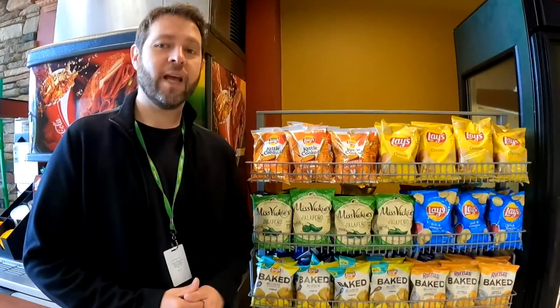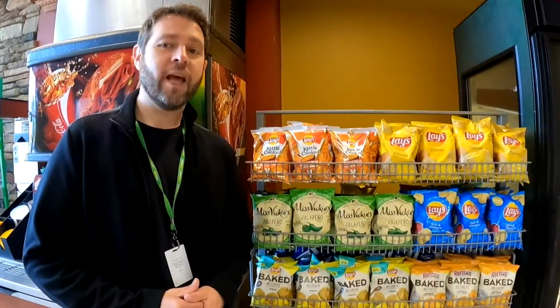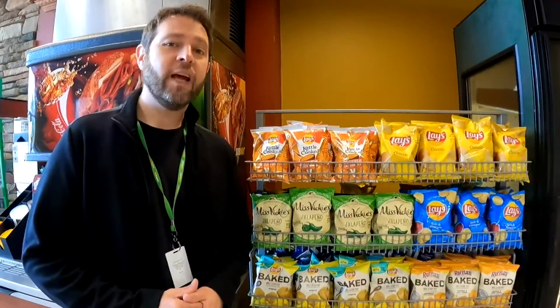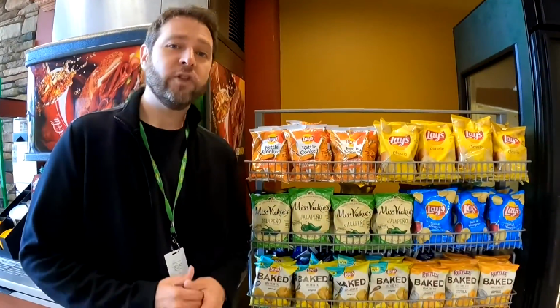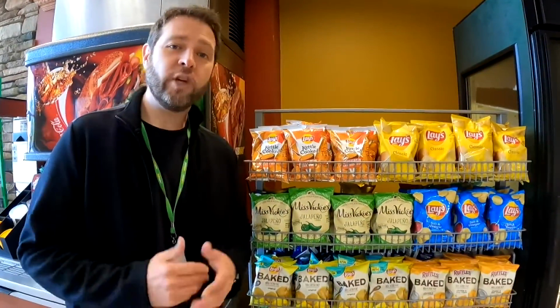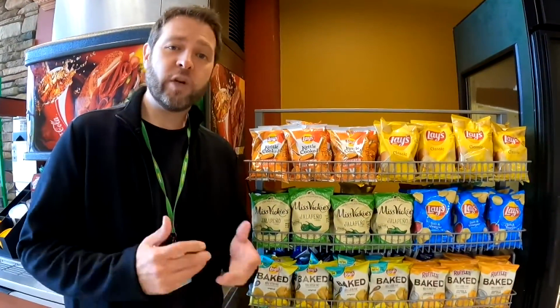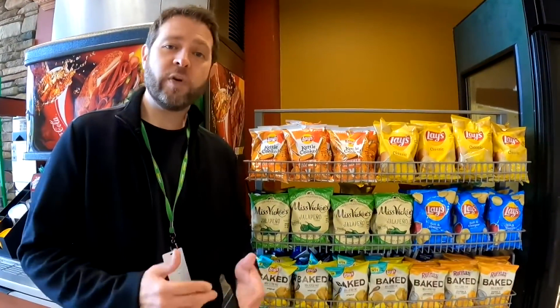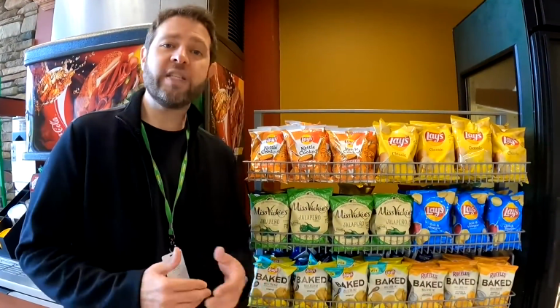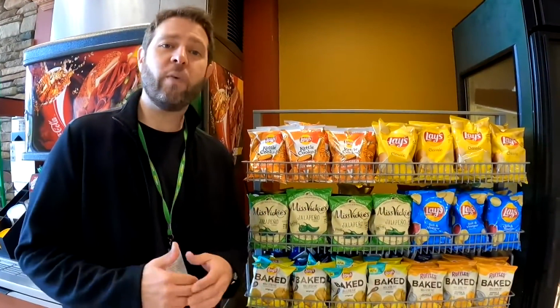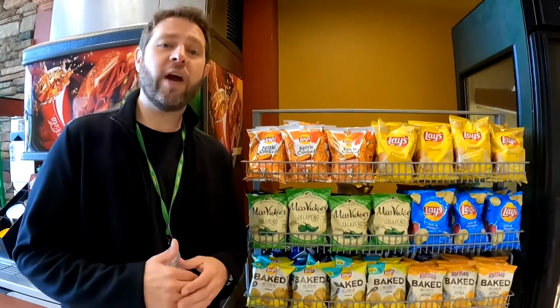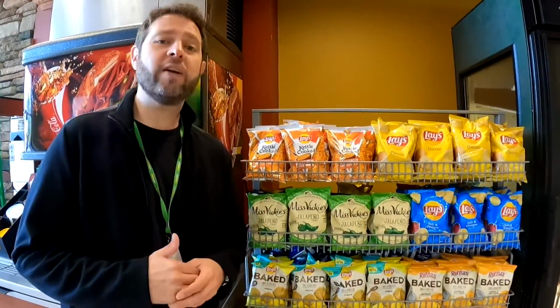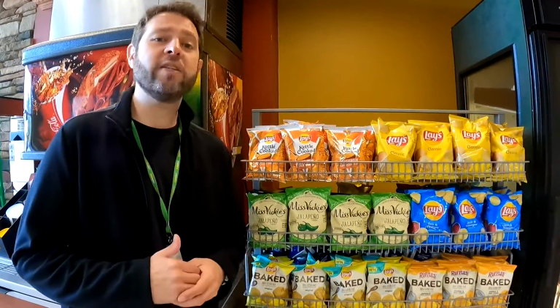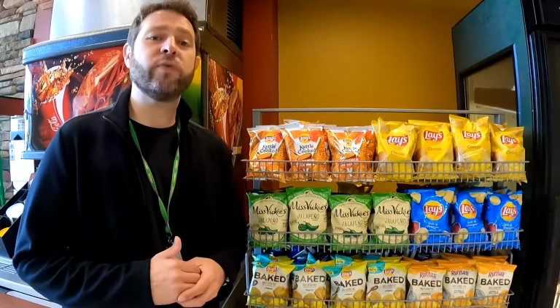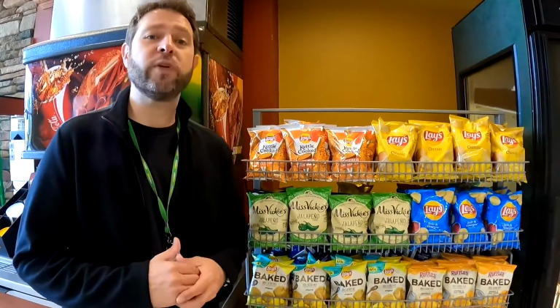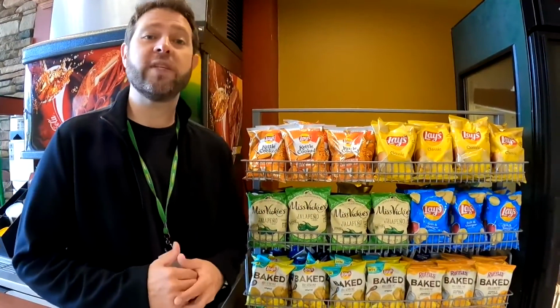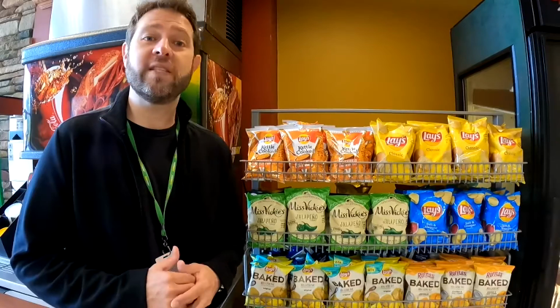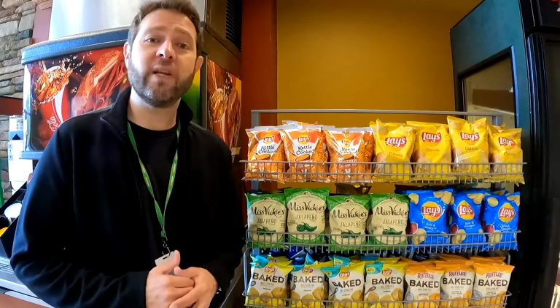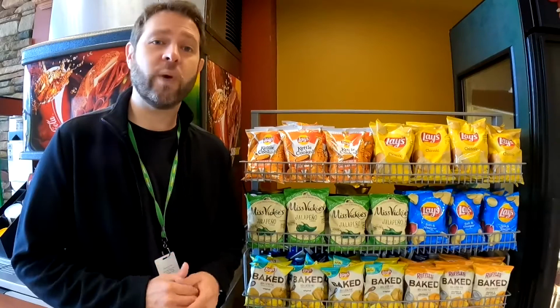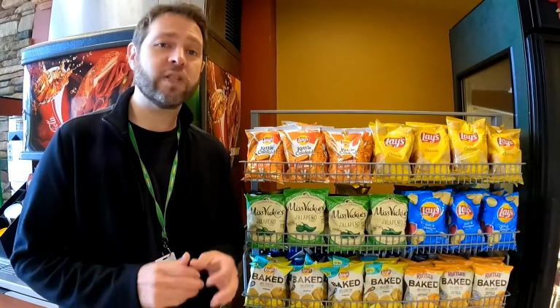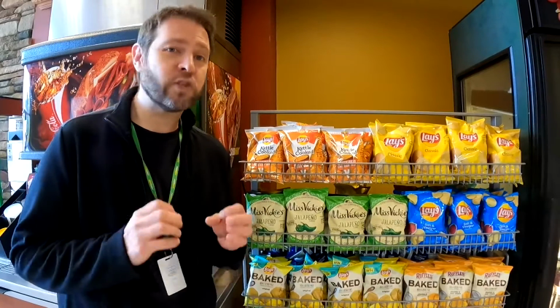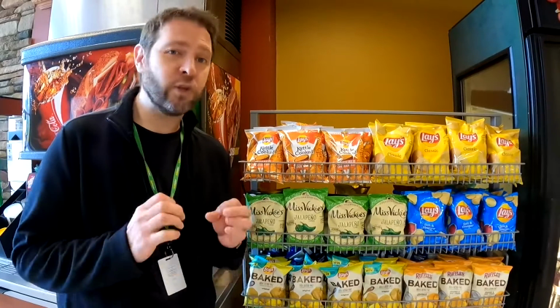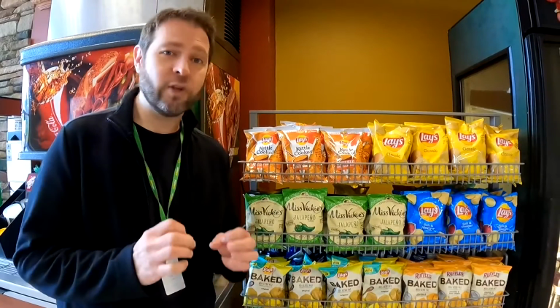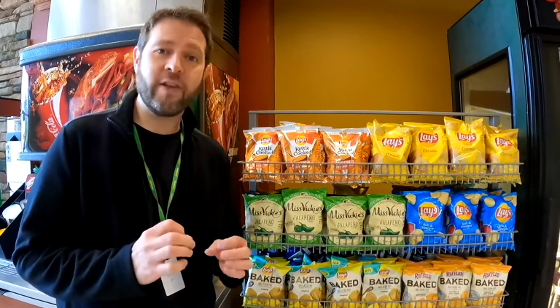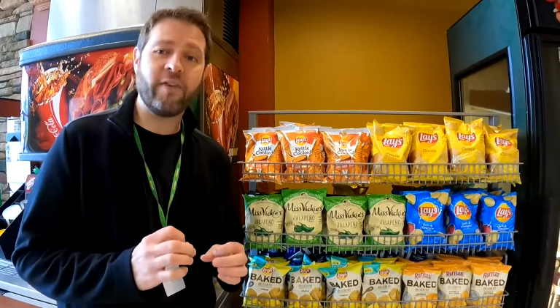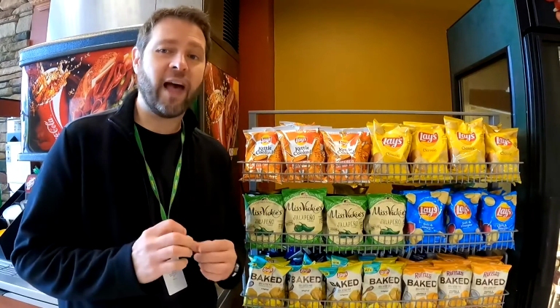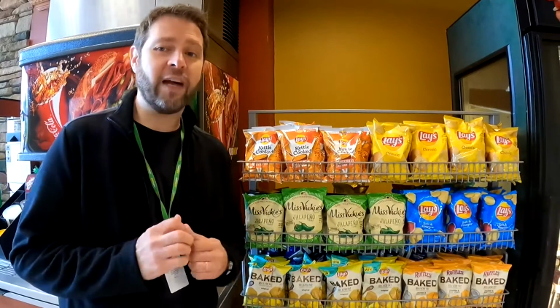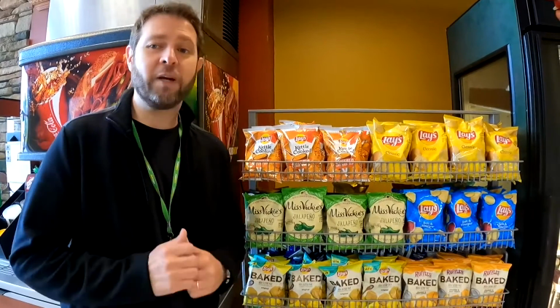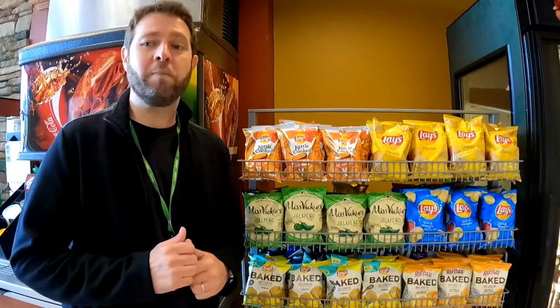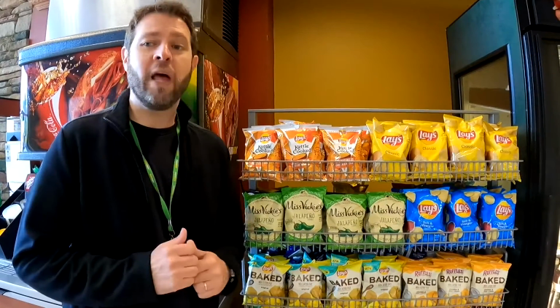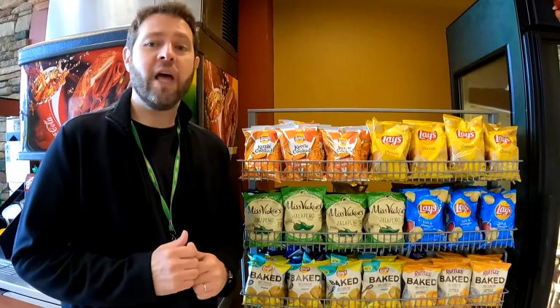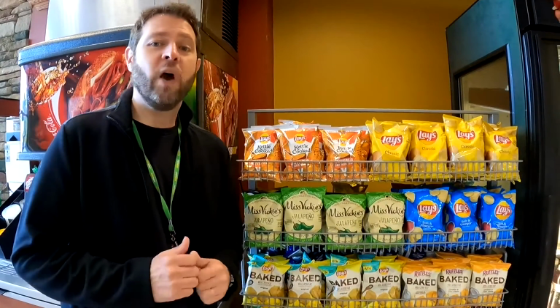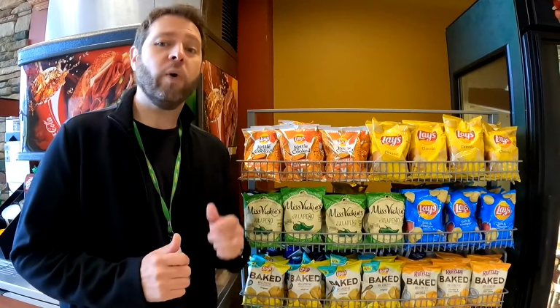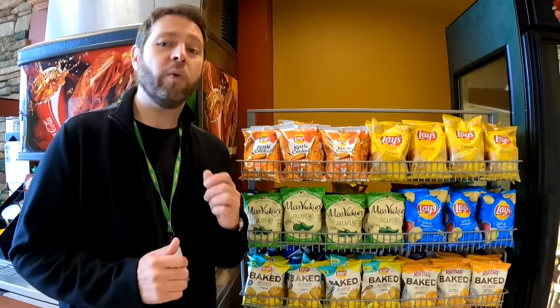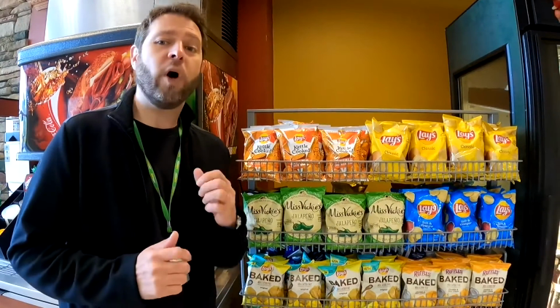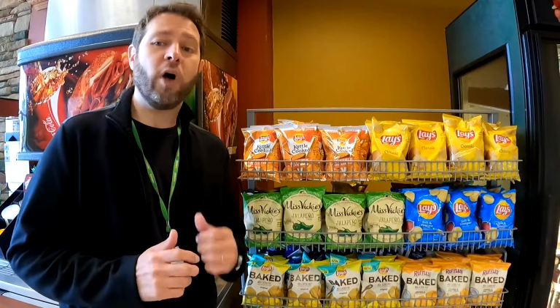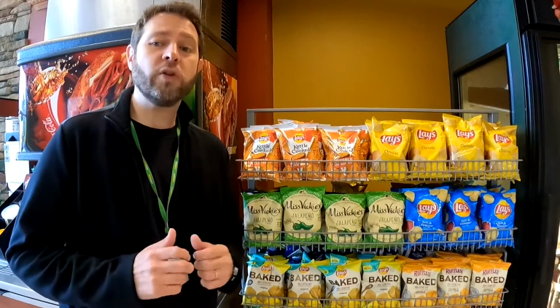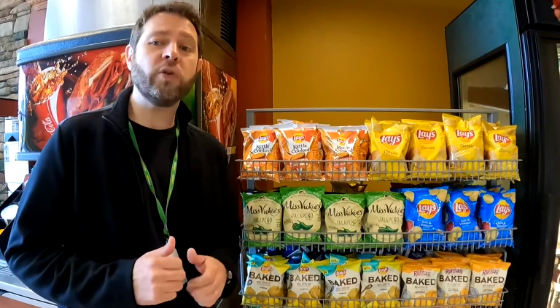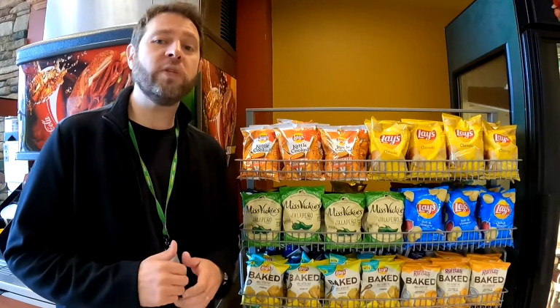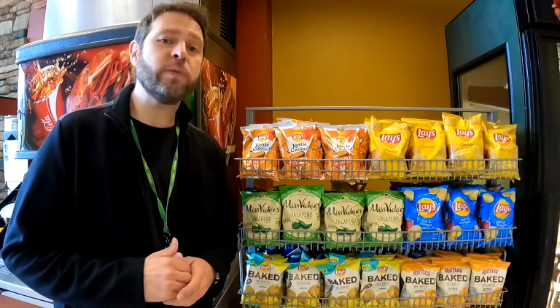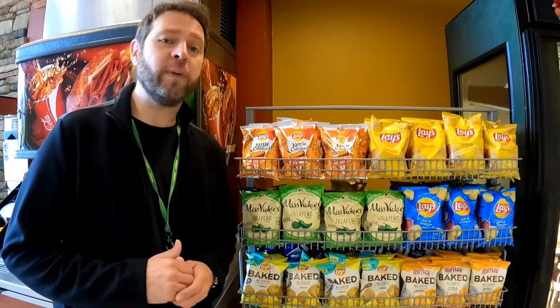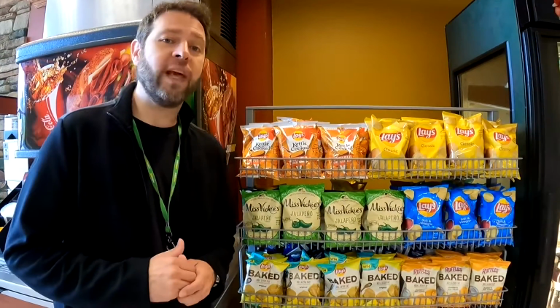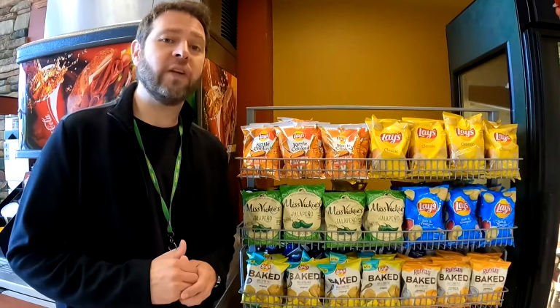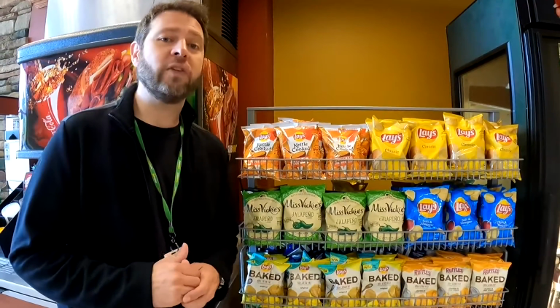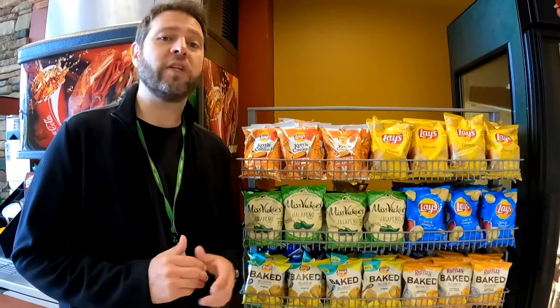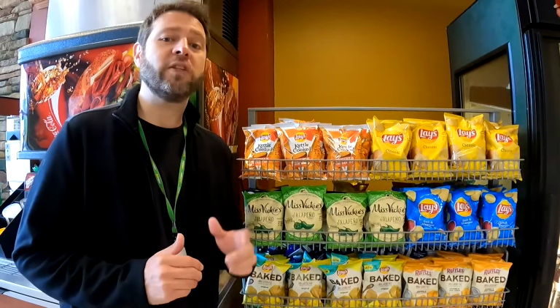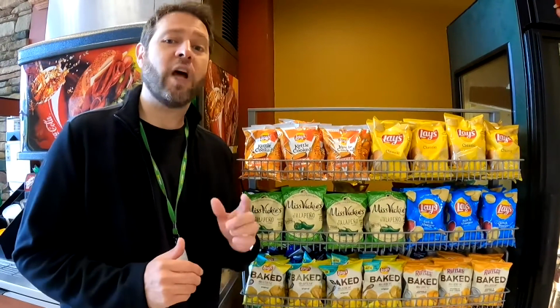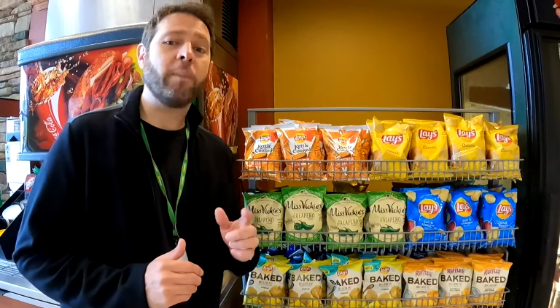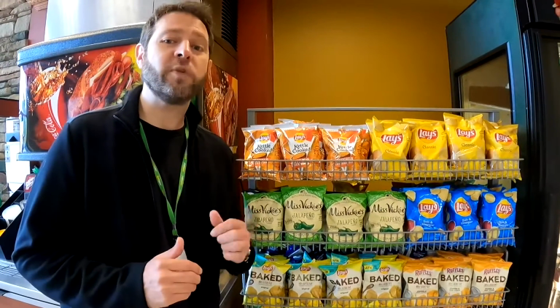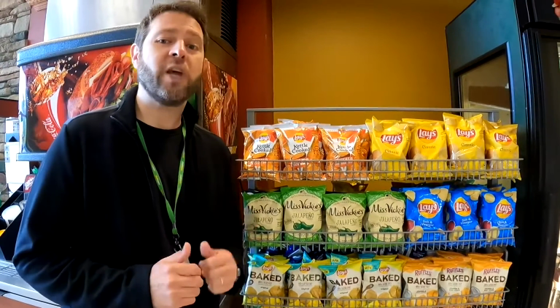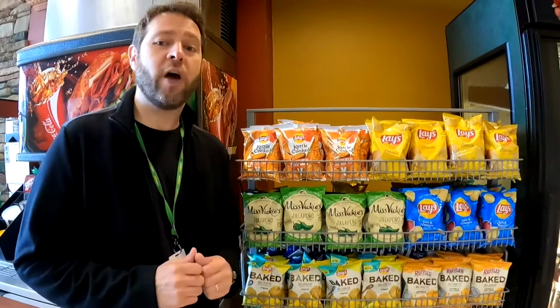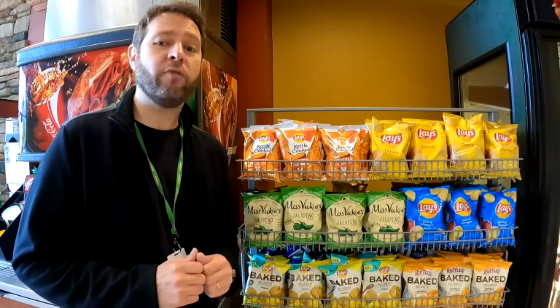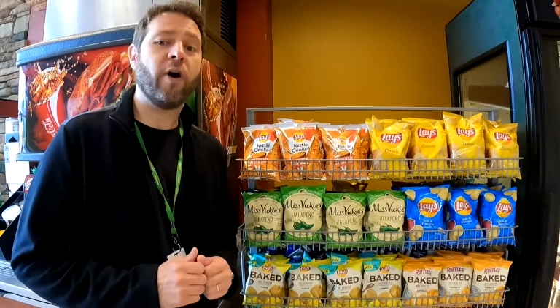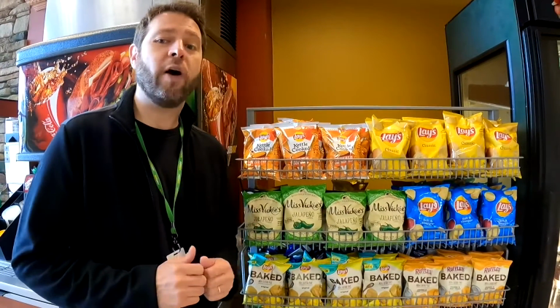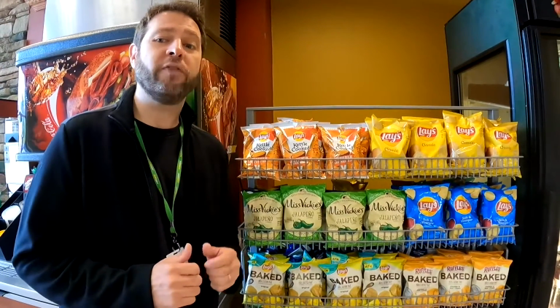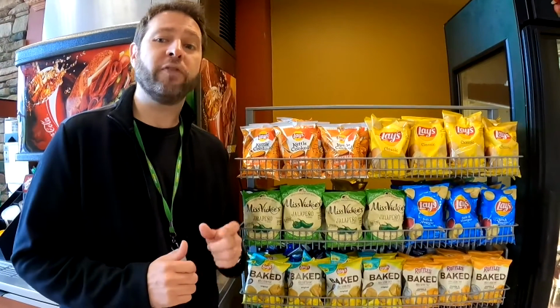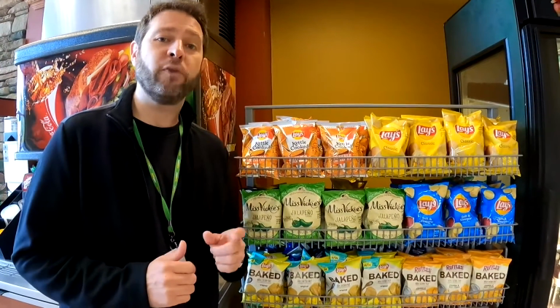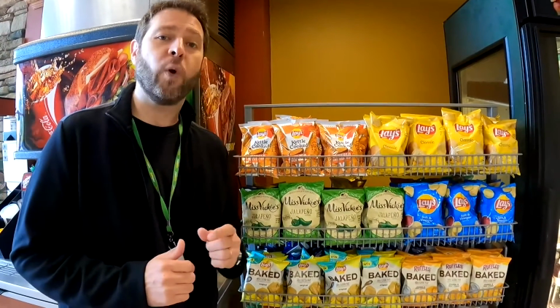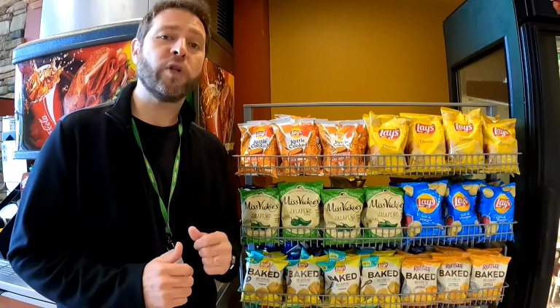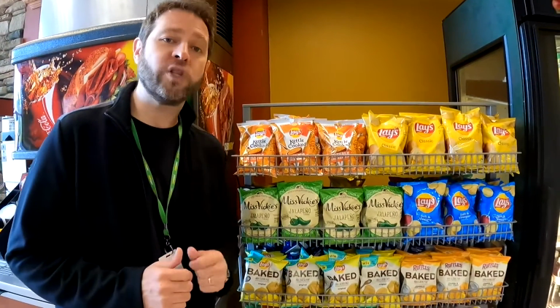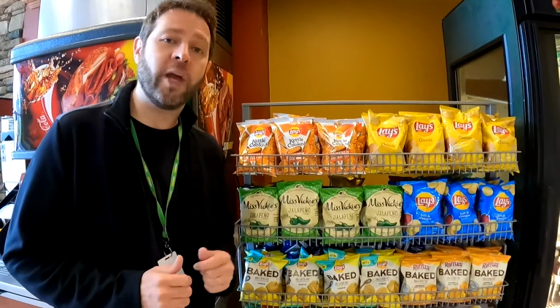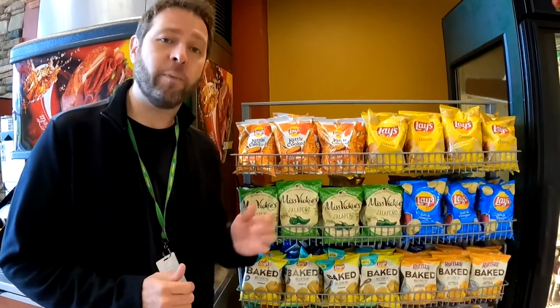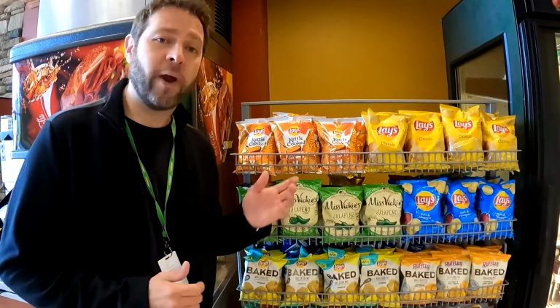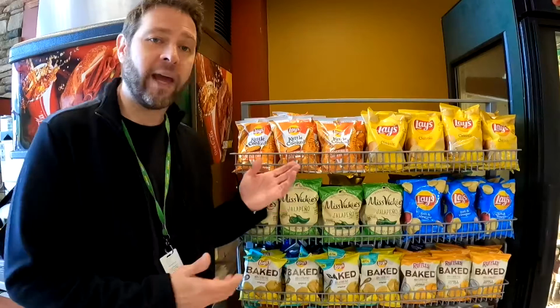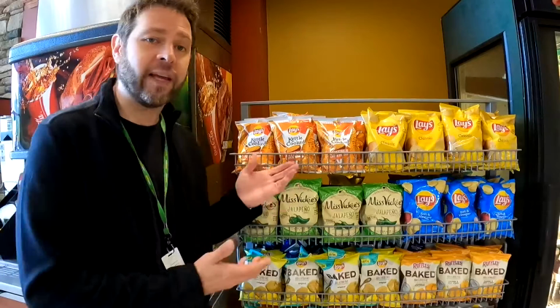To increase awareness for this new exclusive item, we will also display it on the top shelf of the Floor Chip Rack.